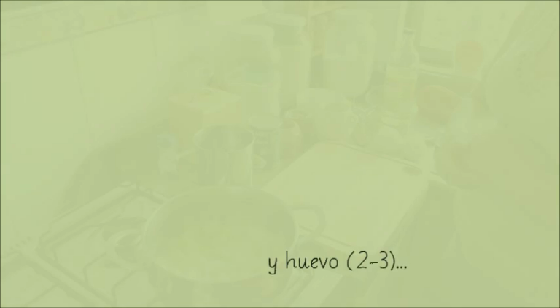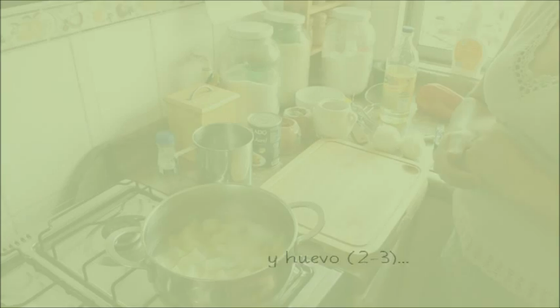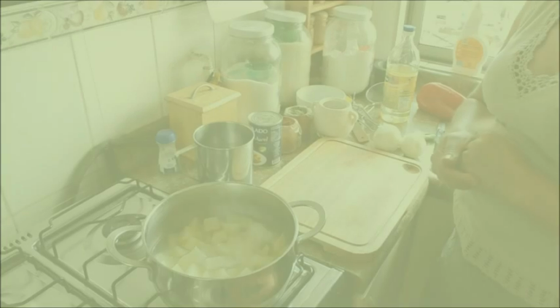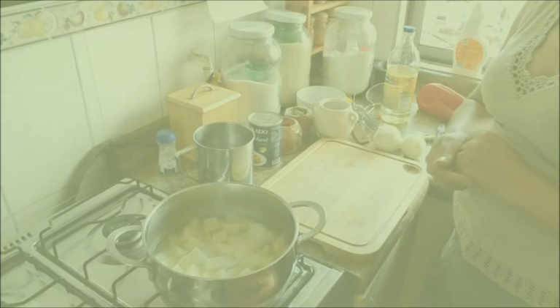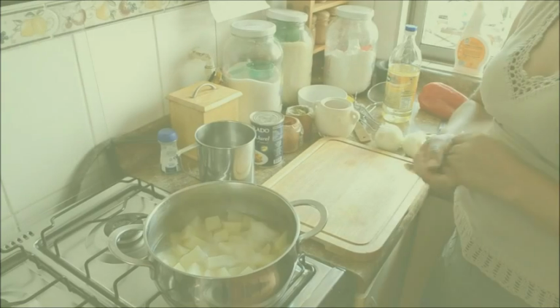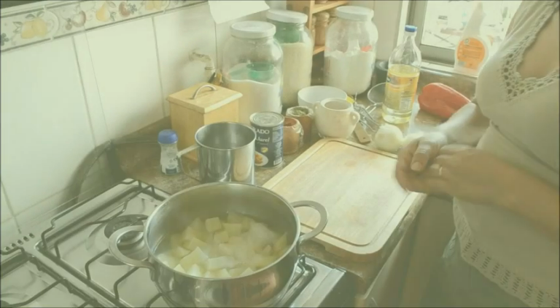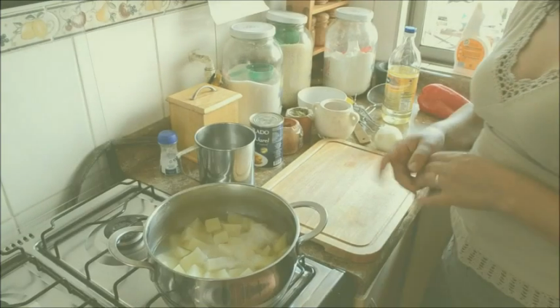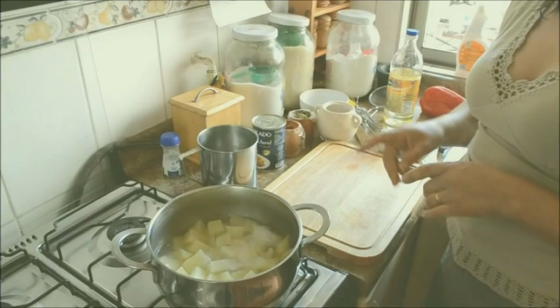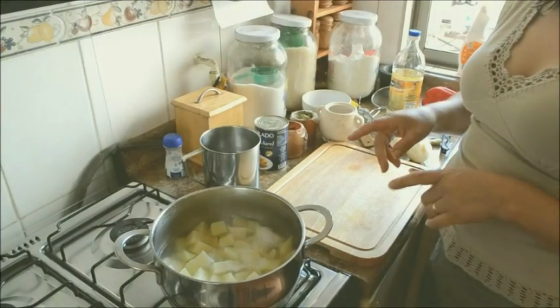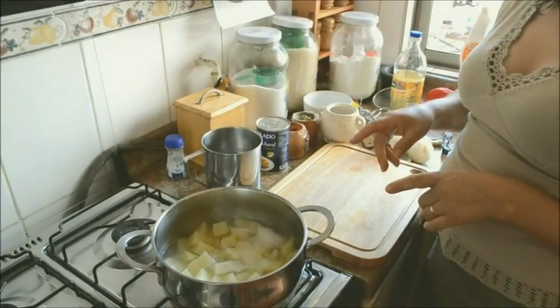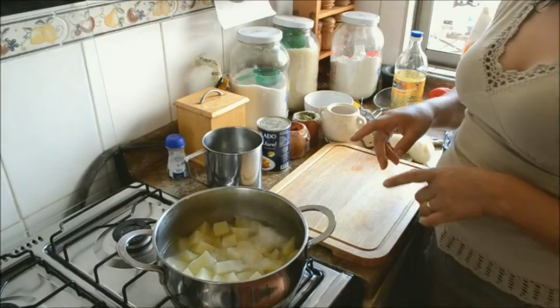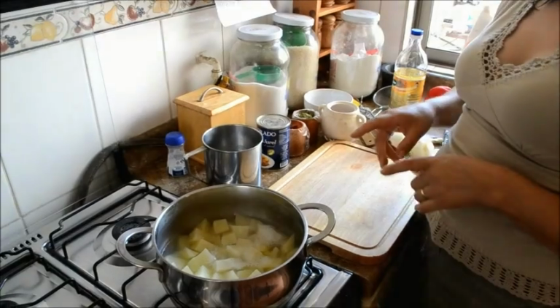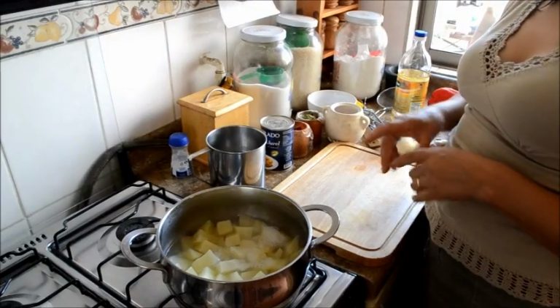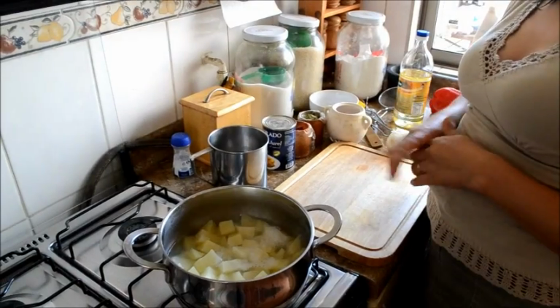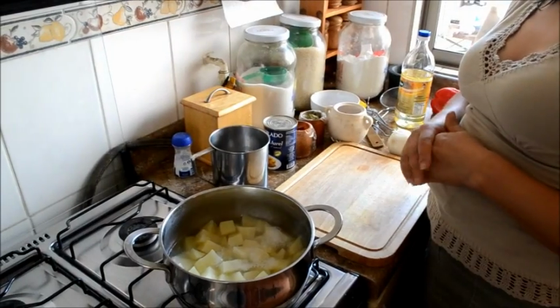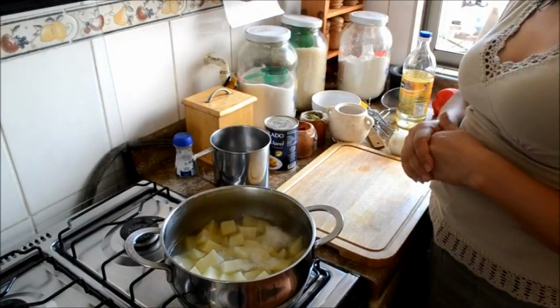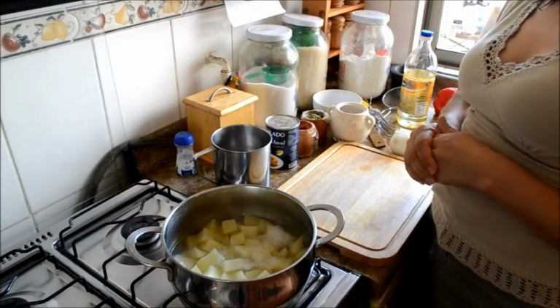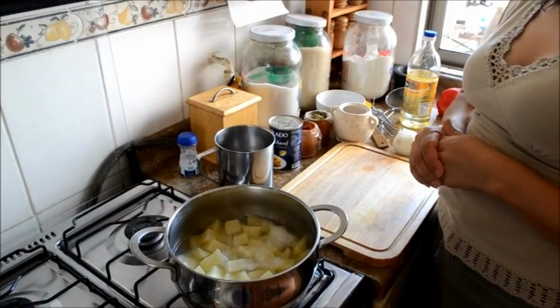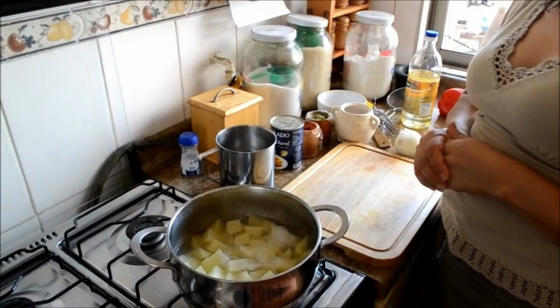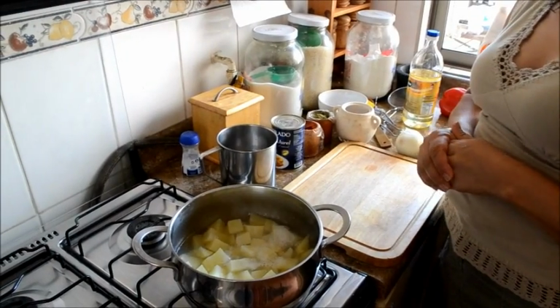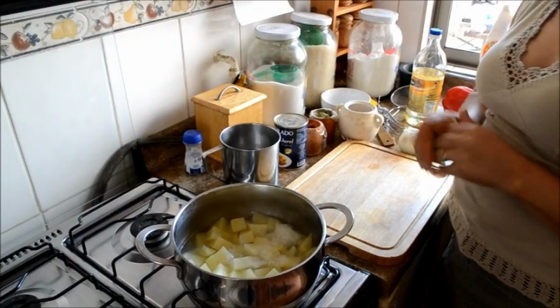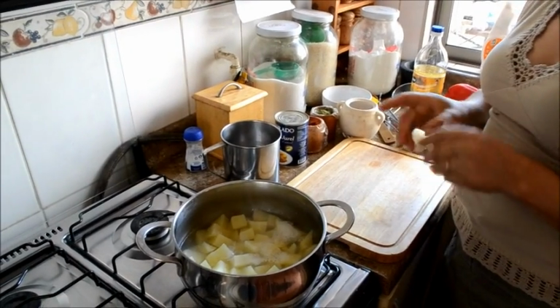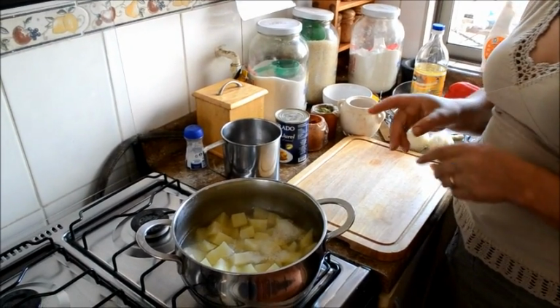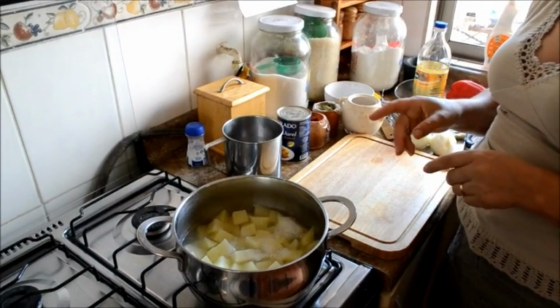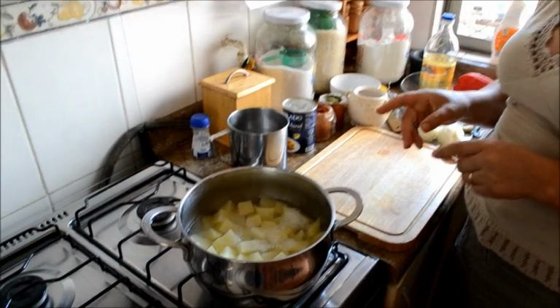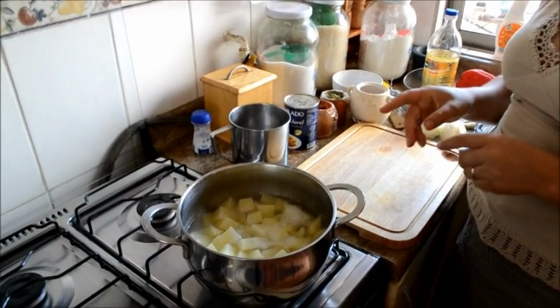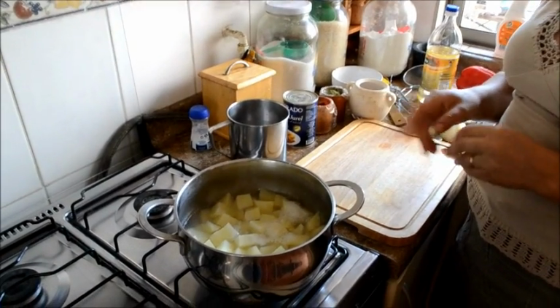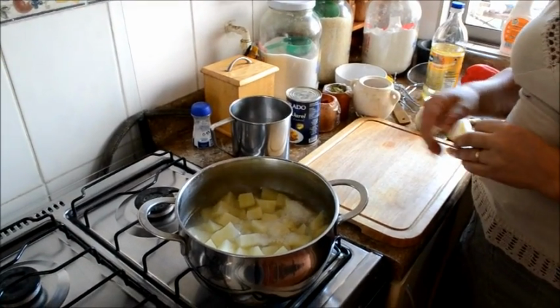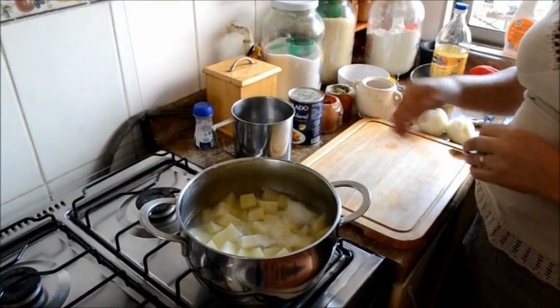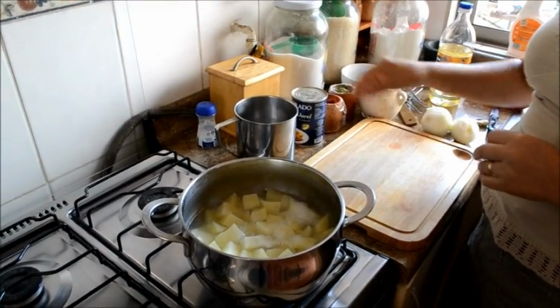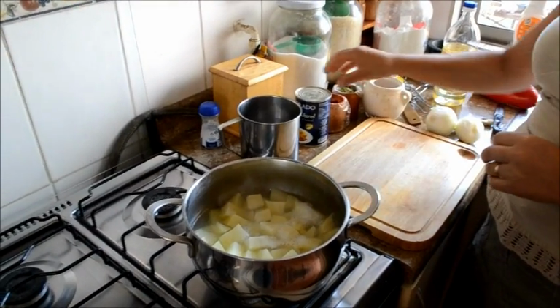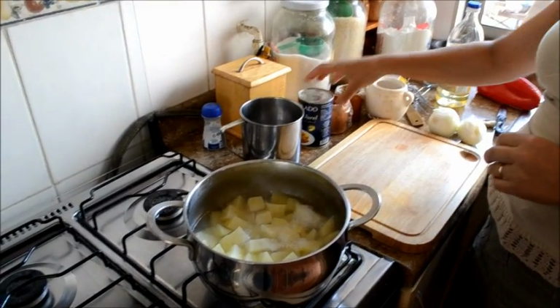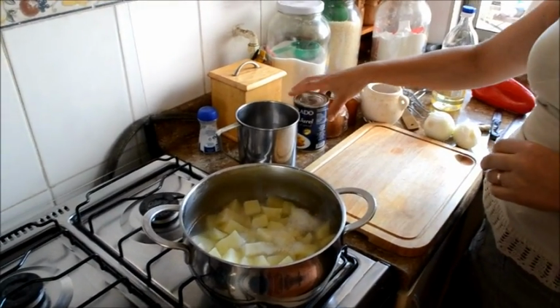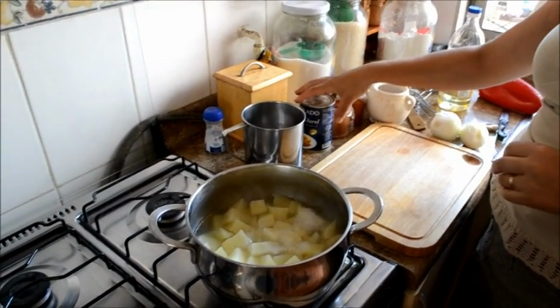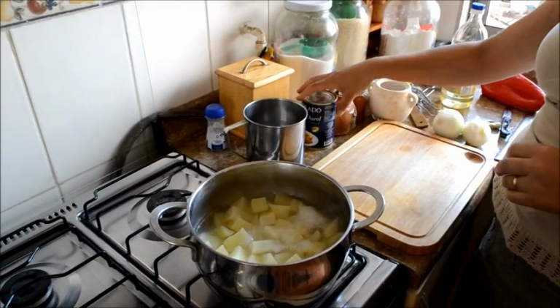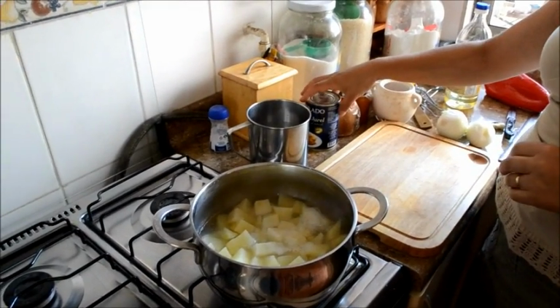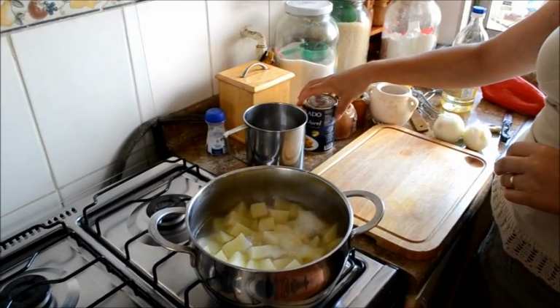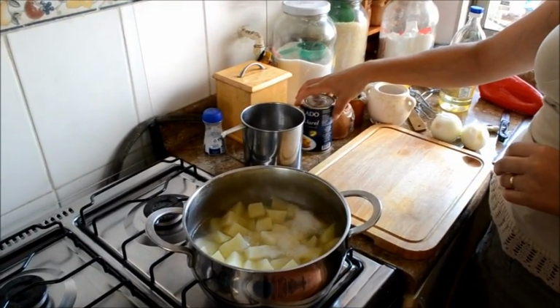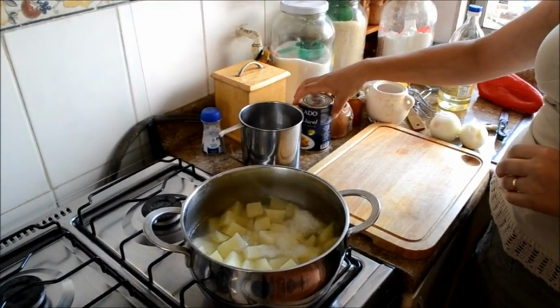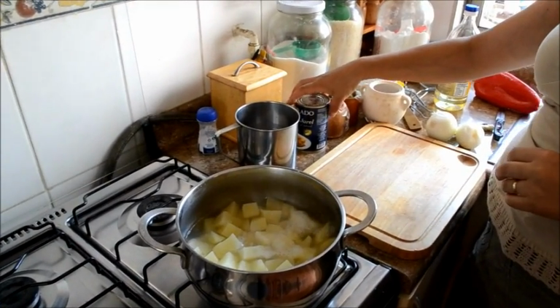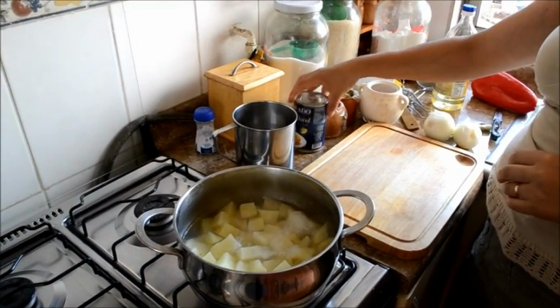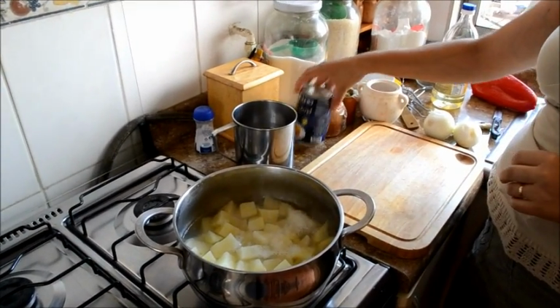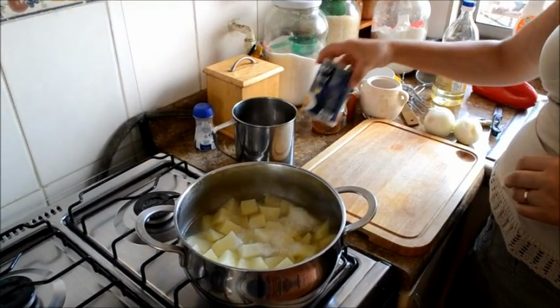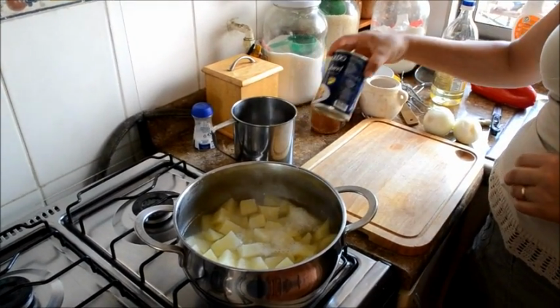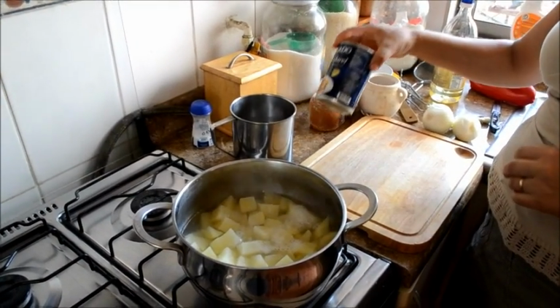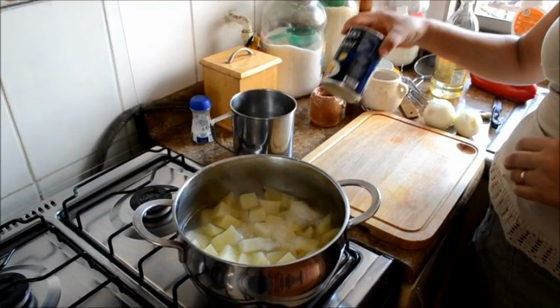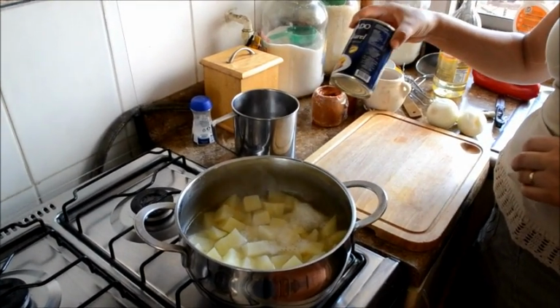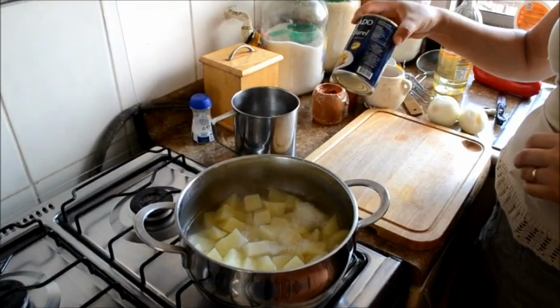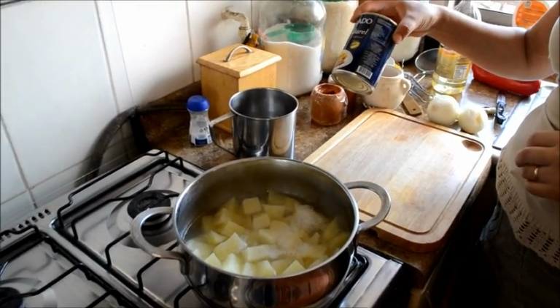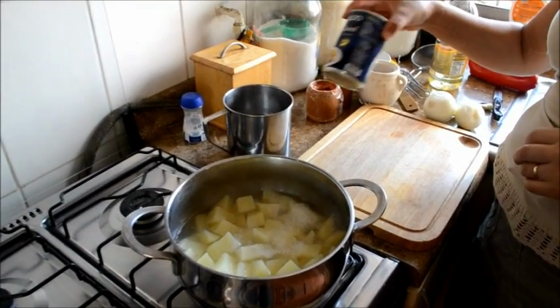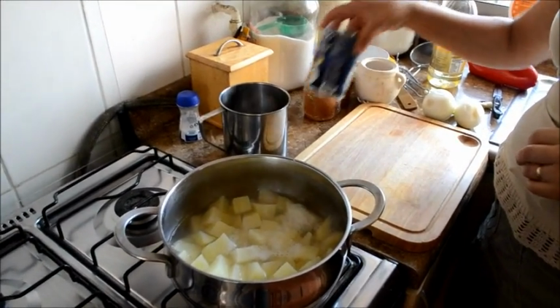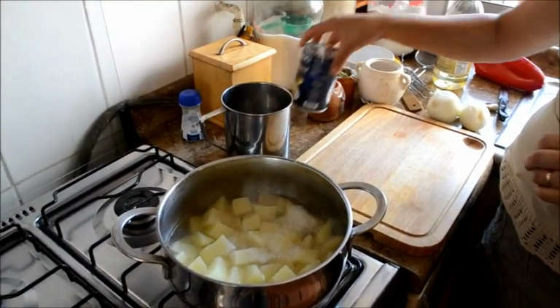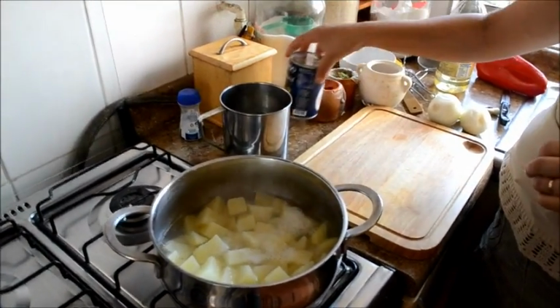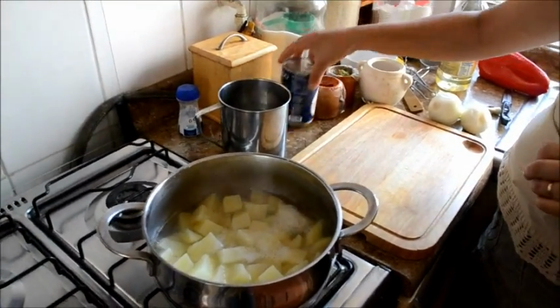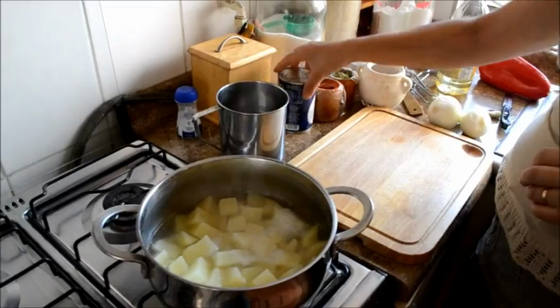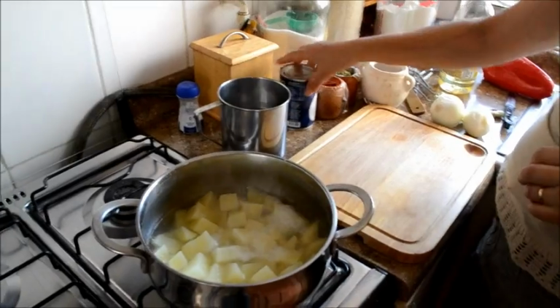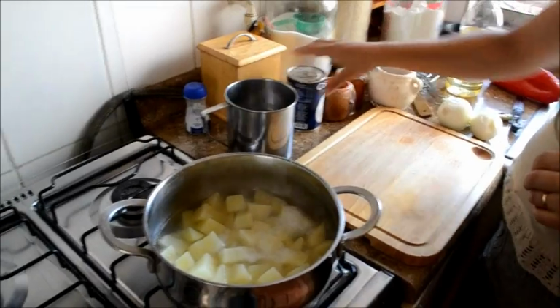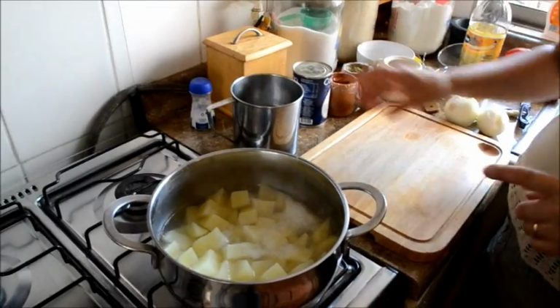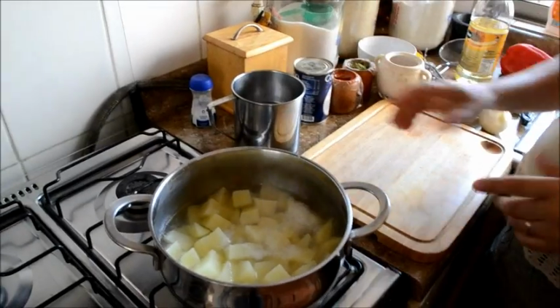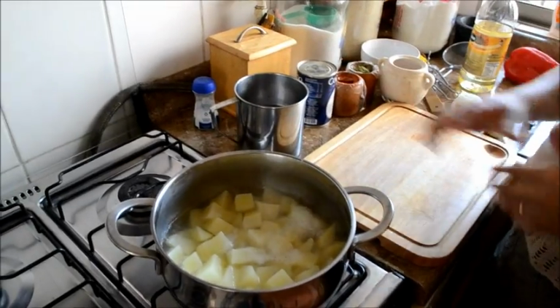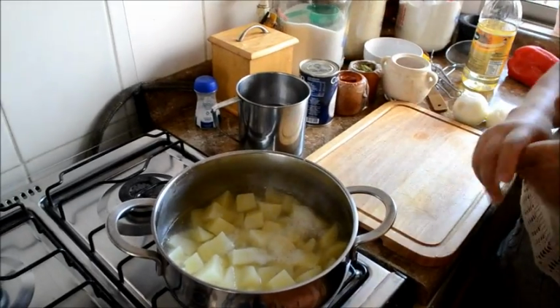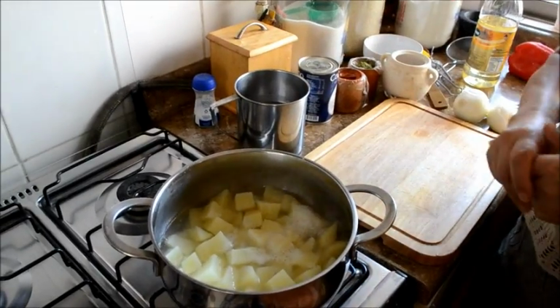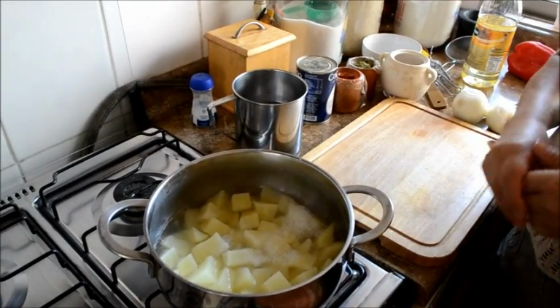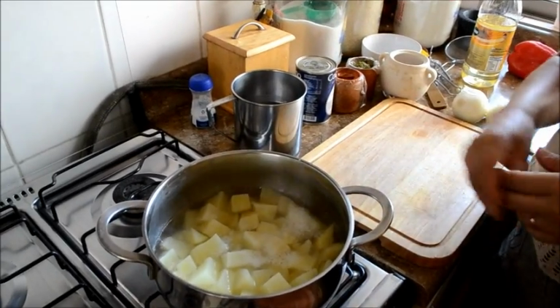Hoy día vamos a preparar pastel de papa, pero este es un pastel de papa con jurel. Es súper fácil.